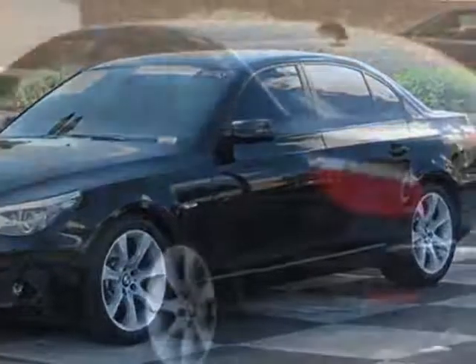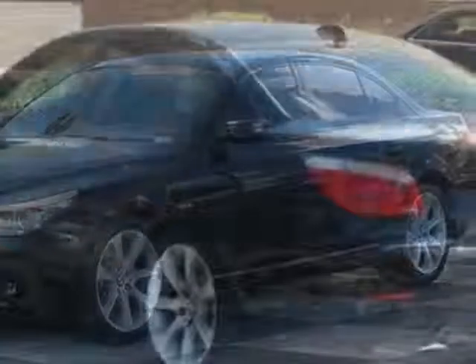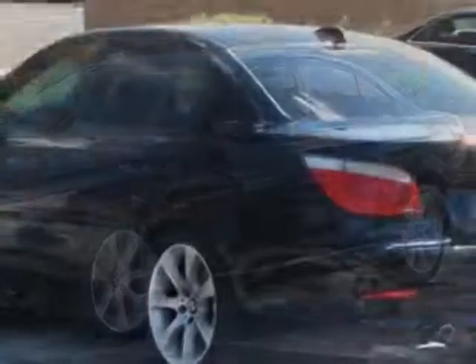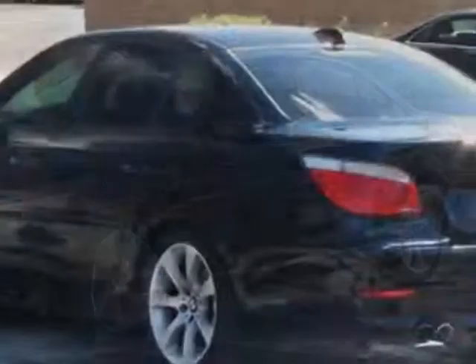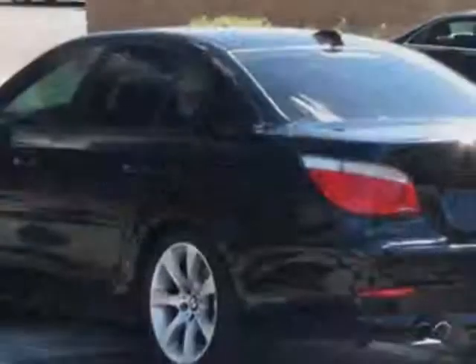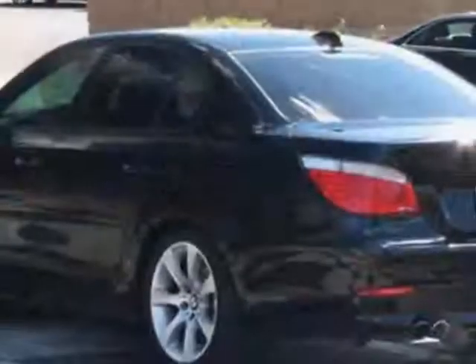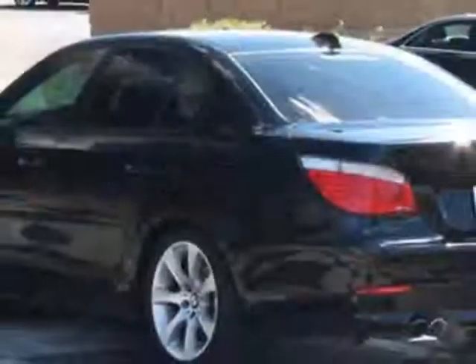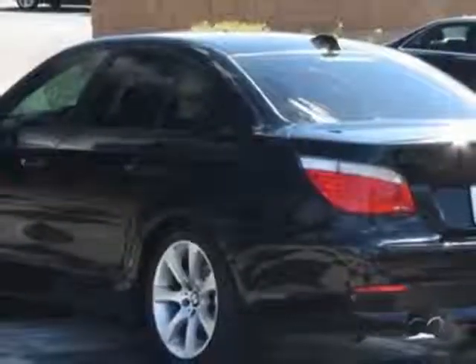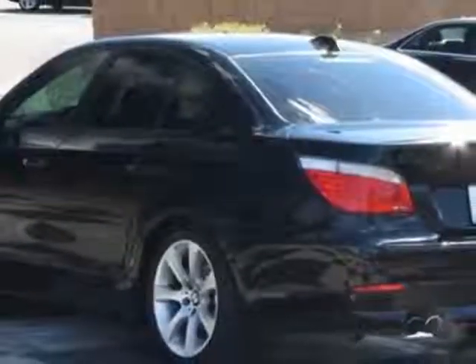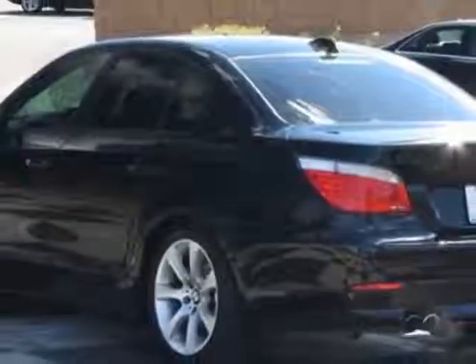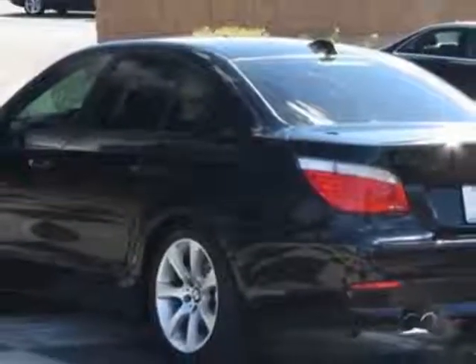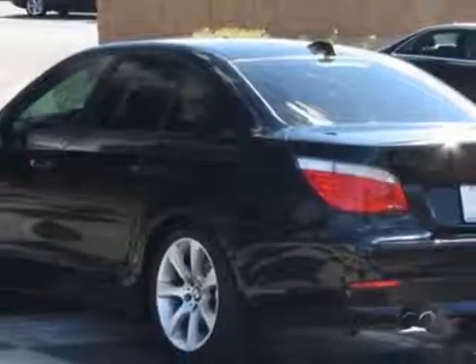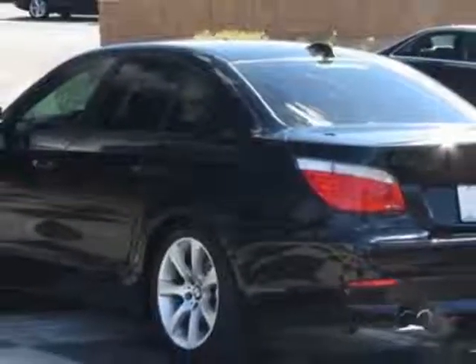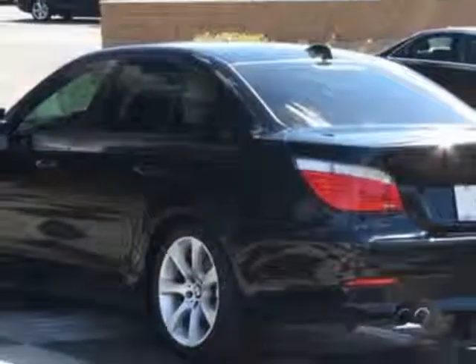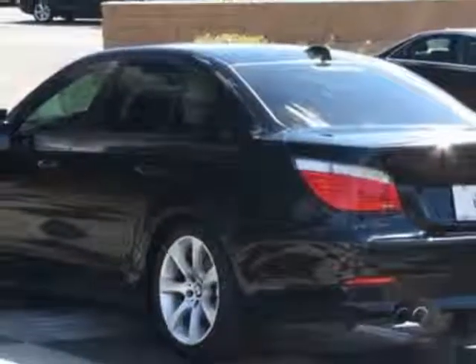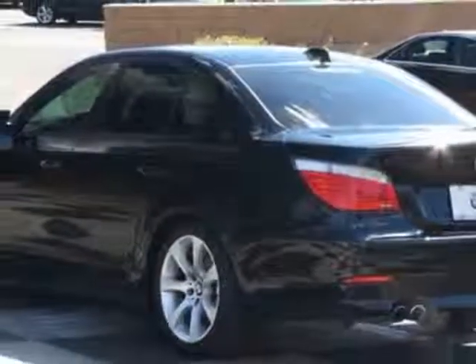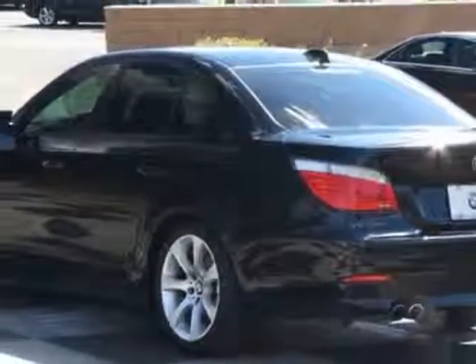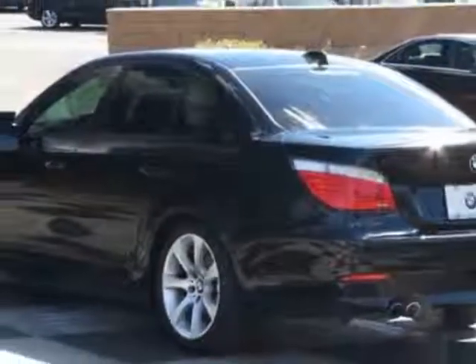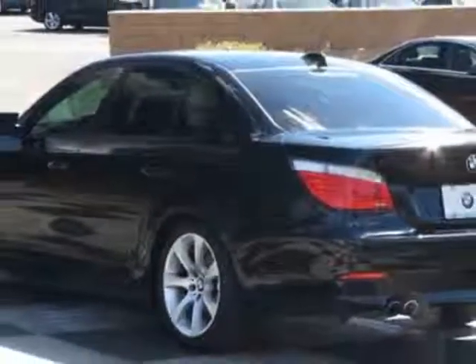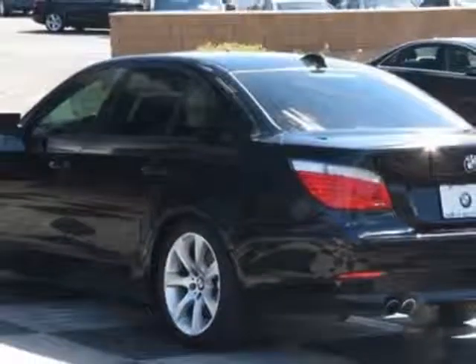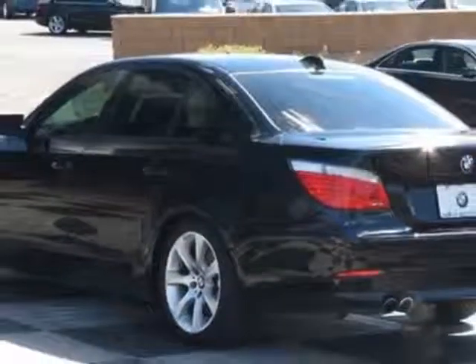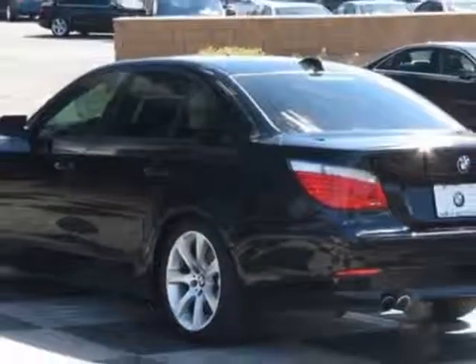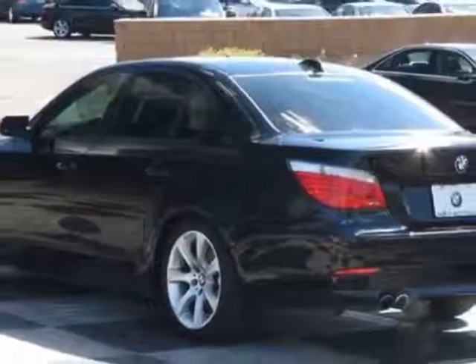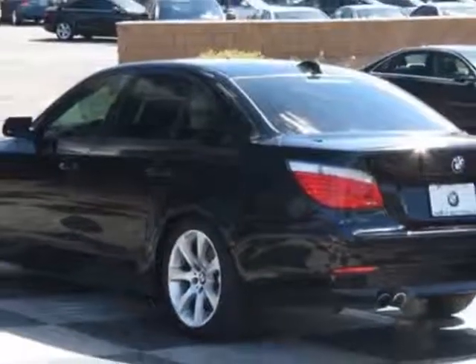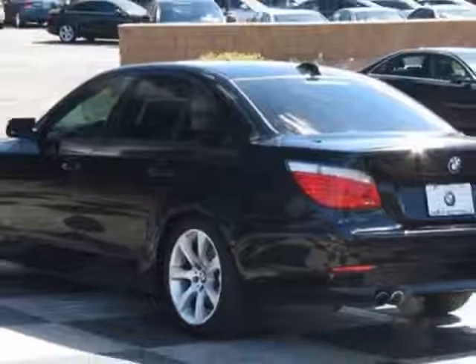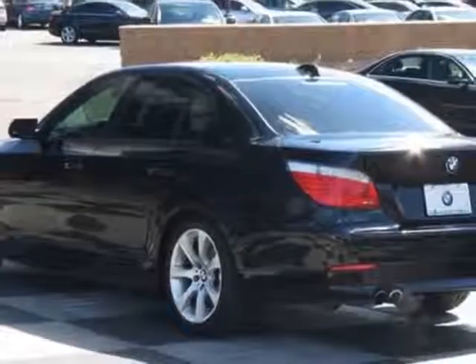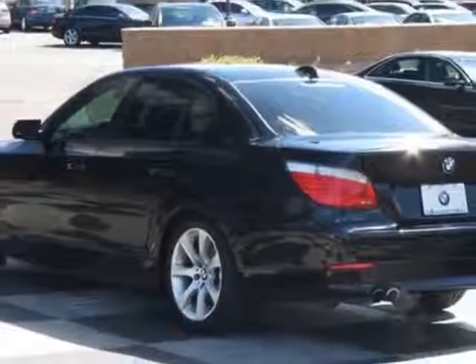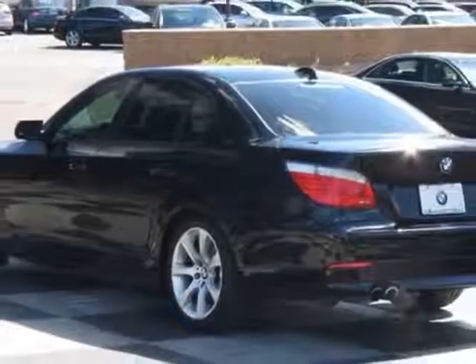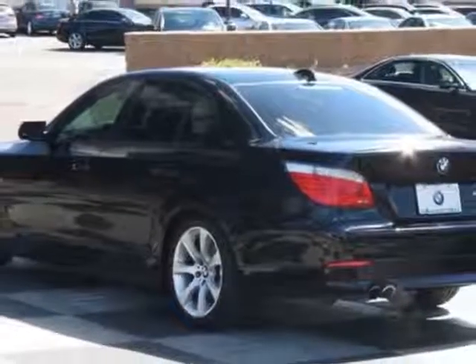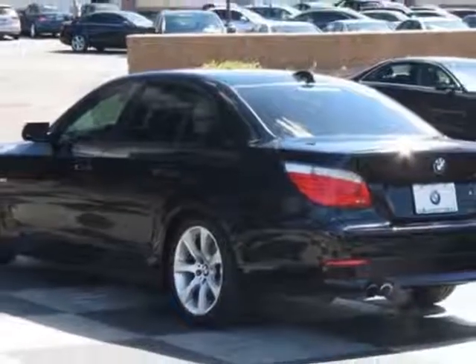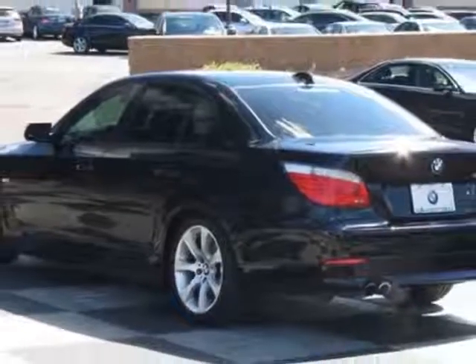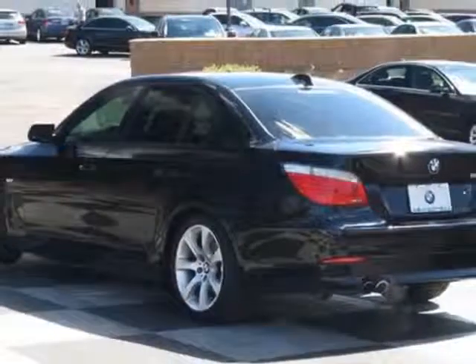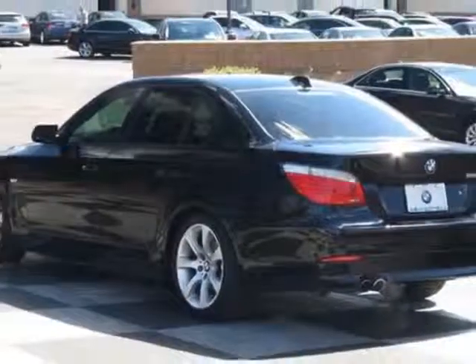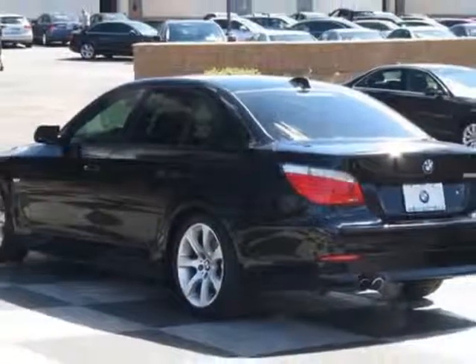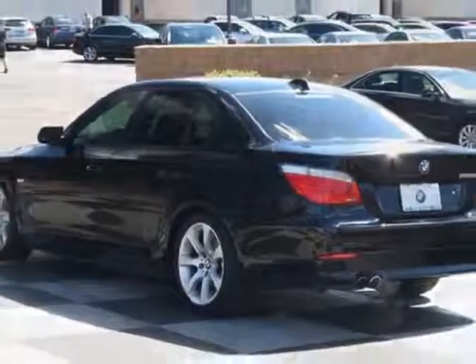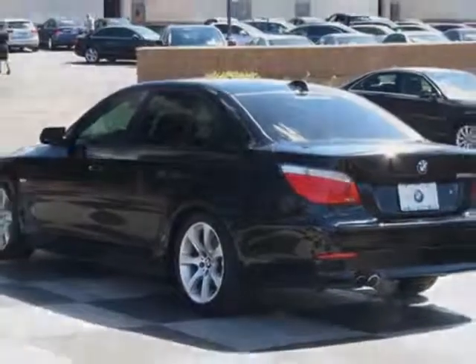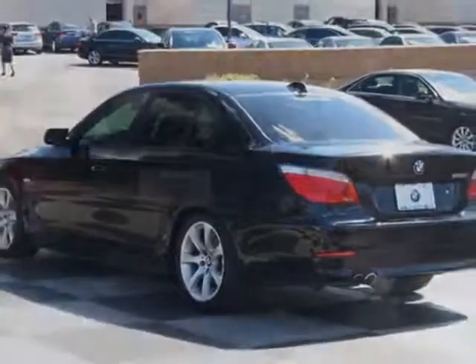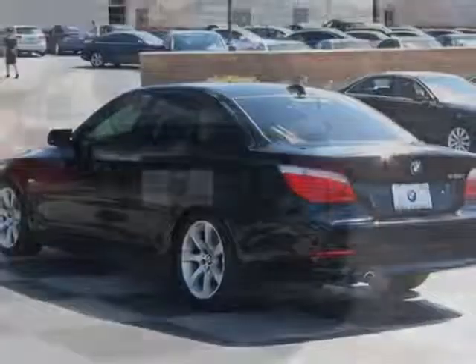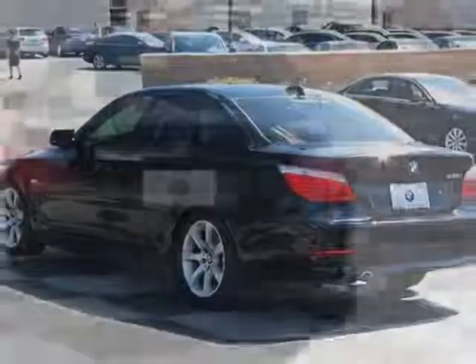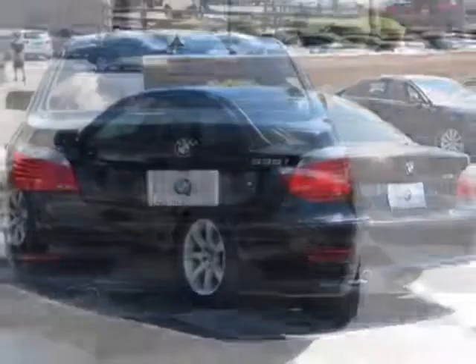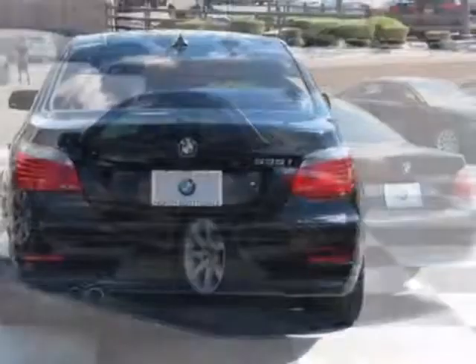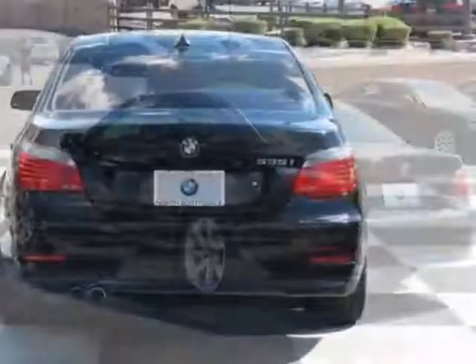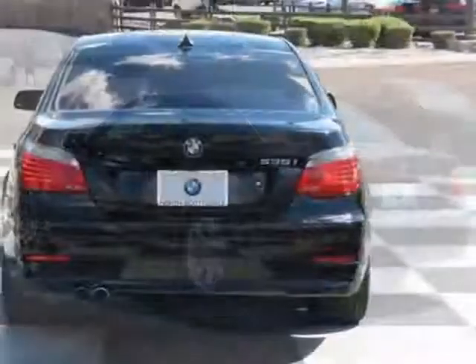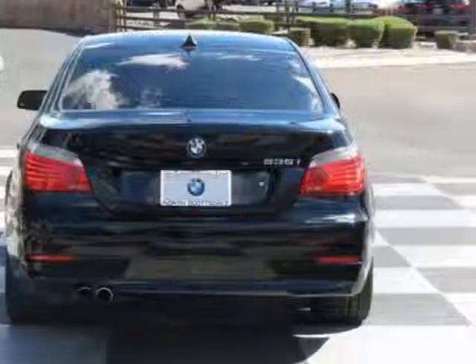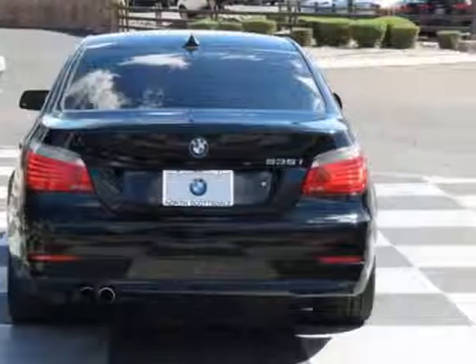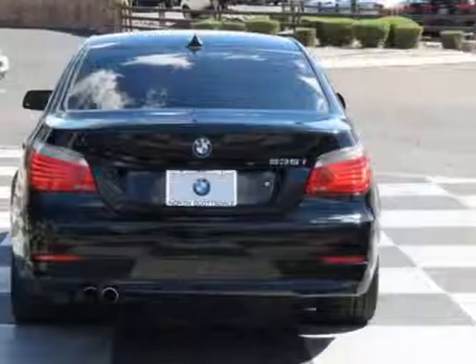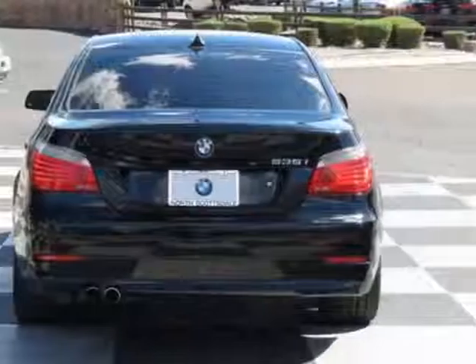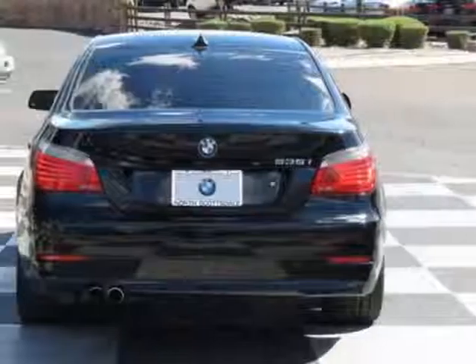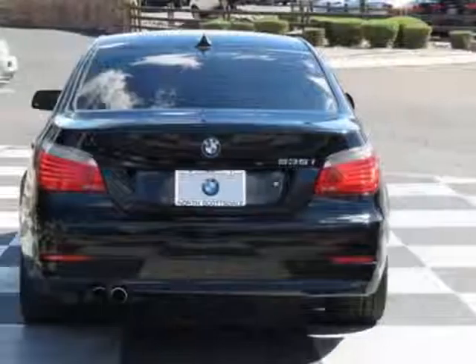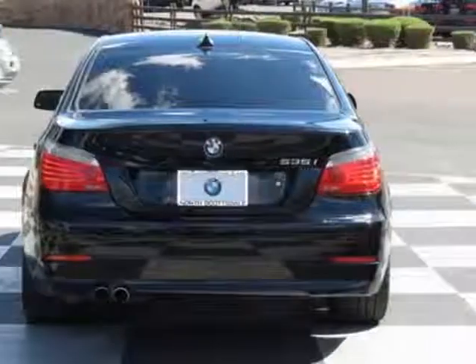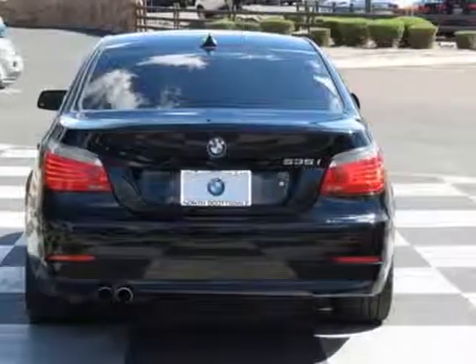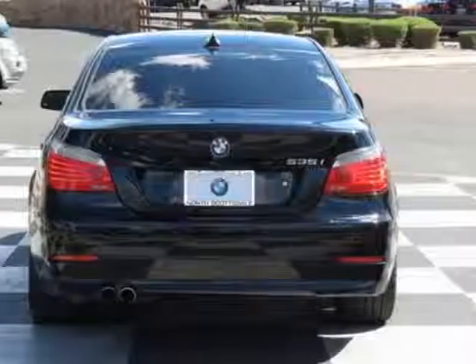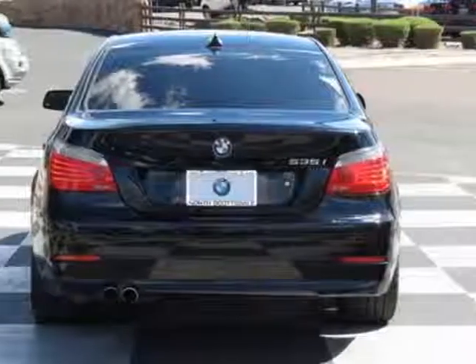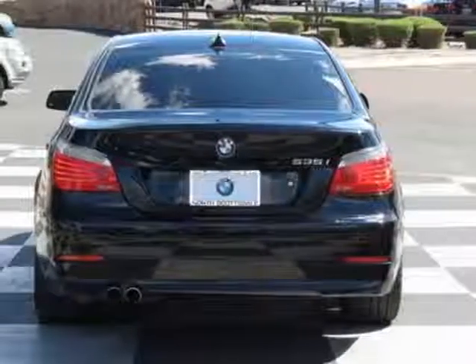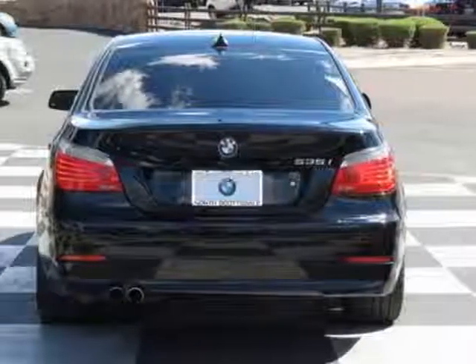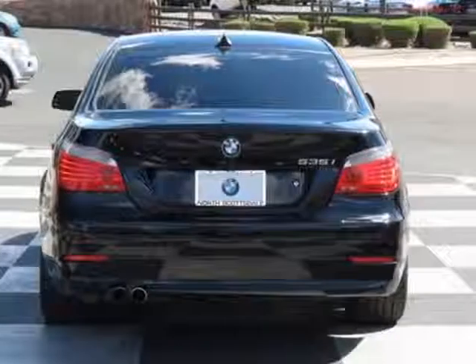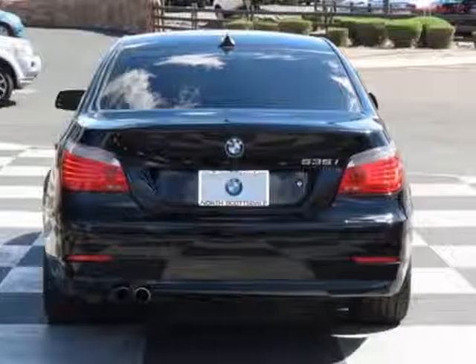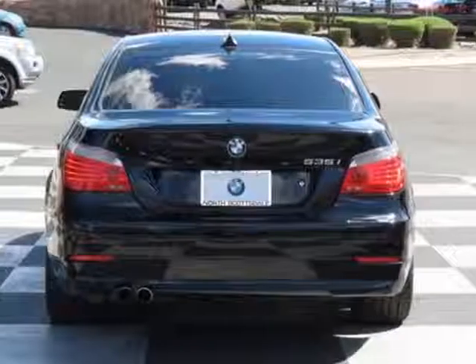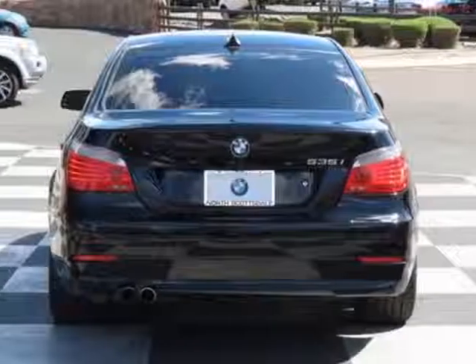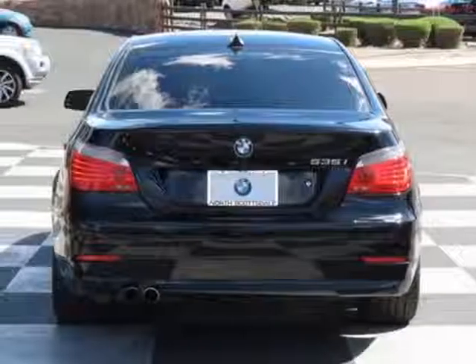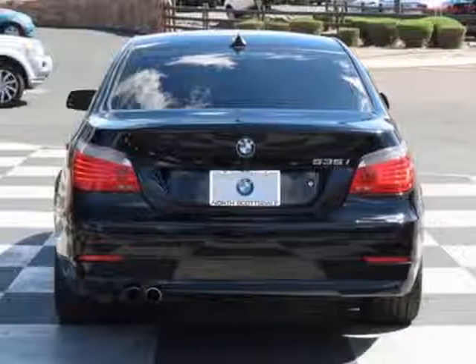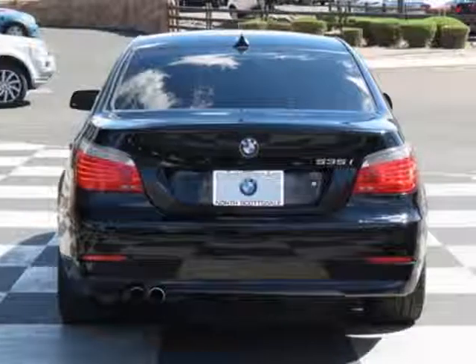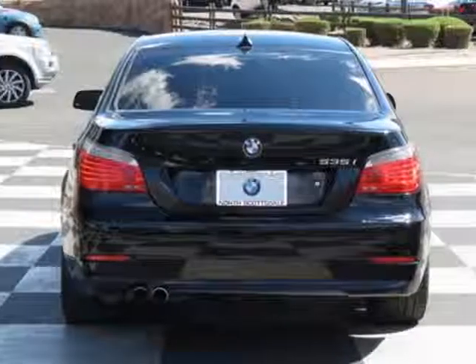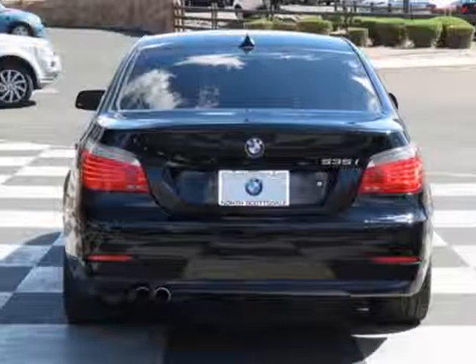This vehicle gets an estimated 17 miles per gallon in the city, and an estimated 26 on the highway.